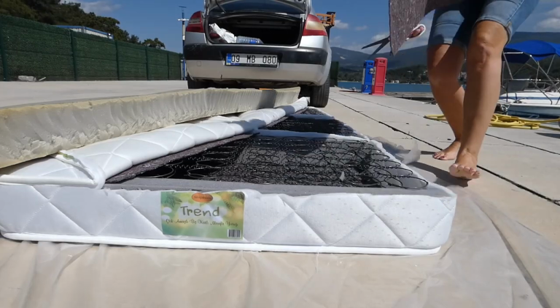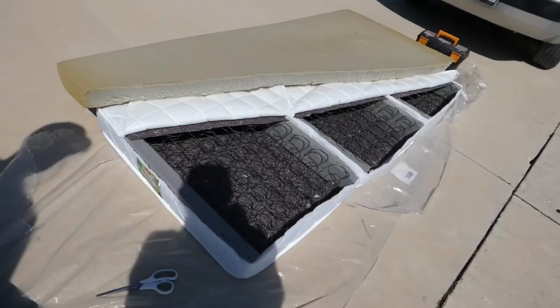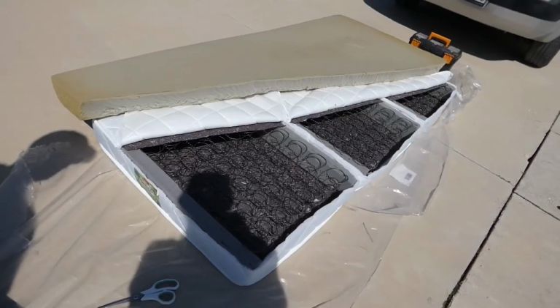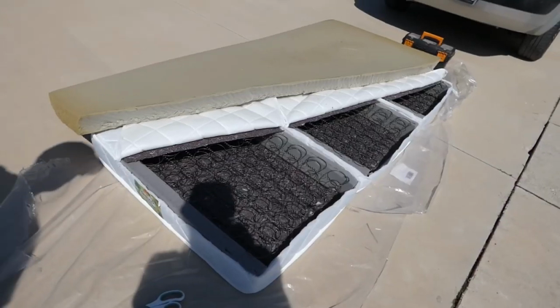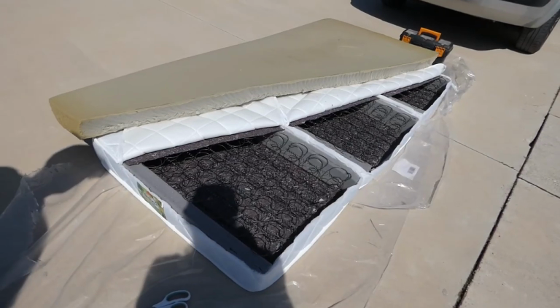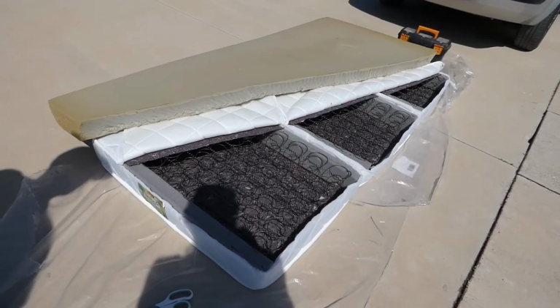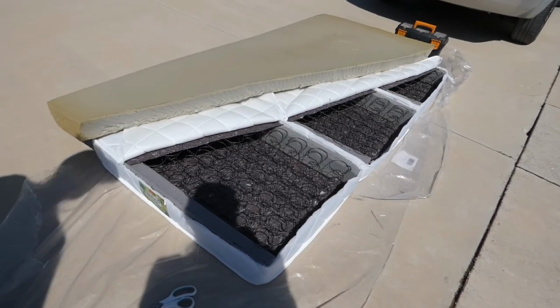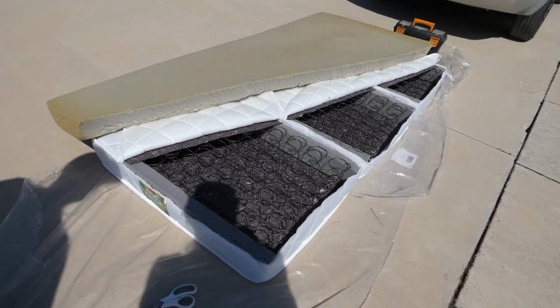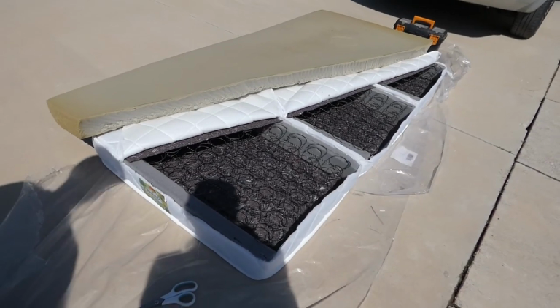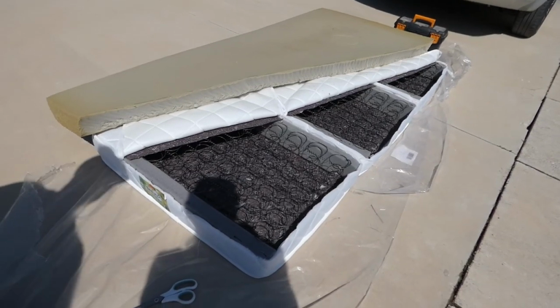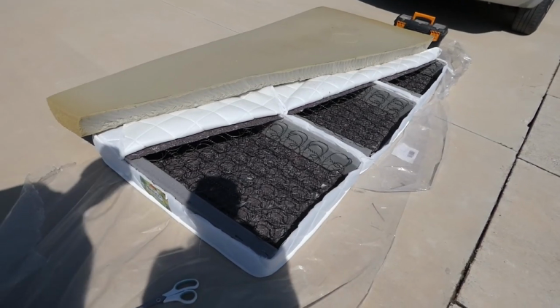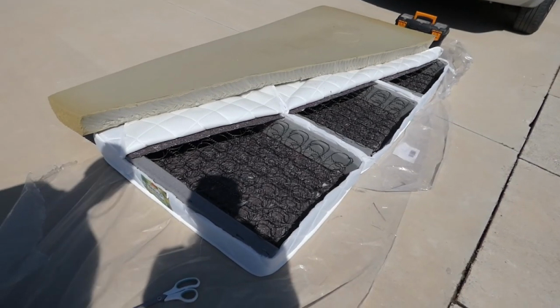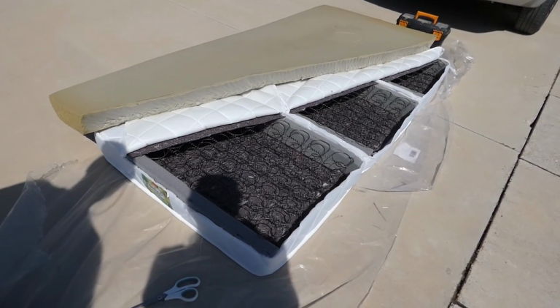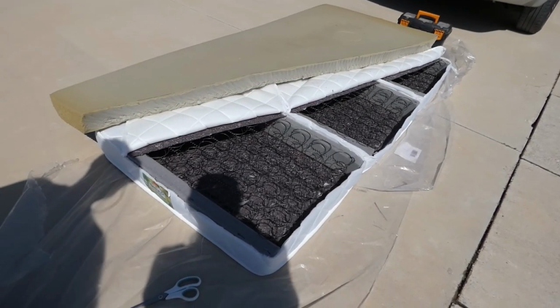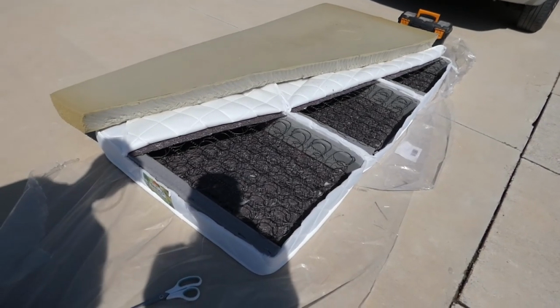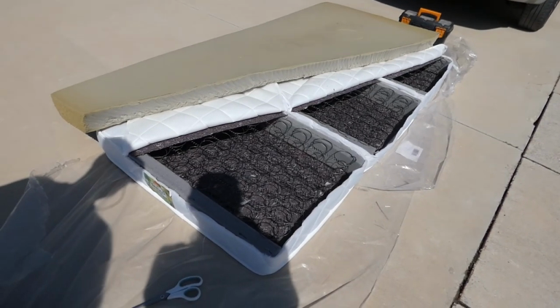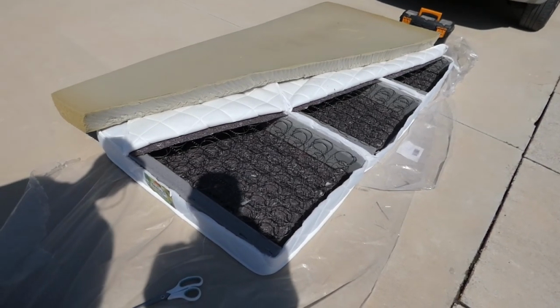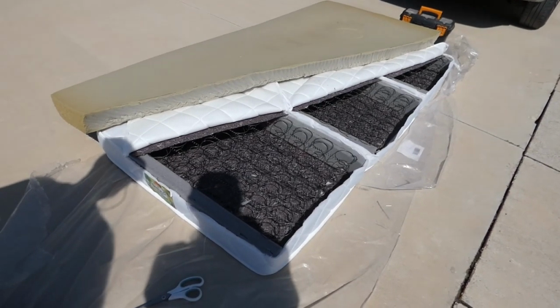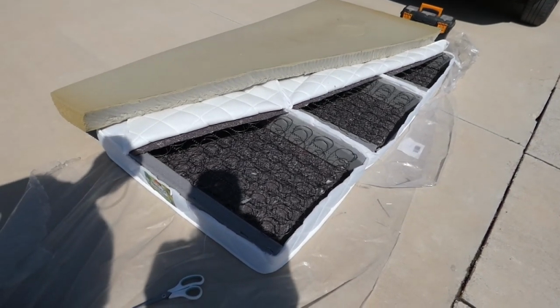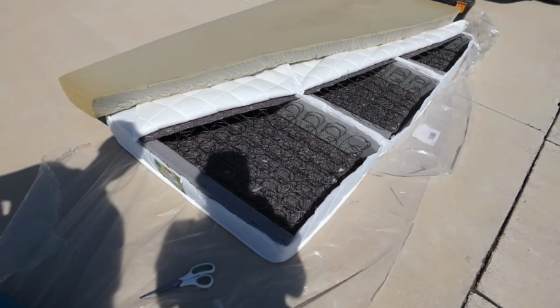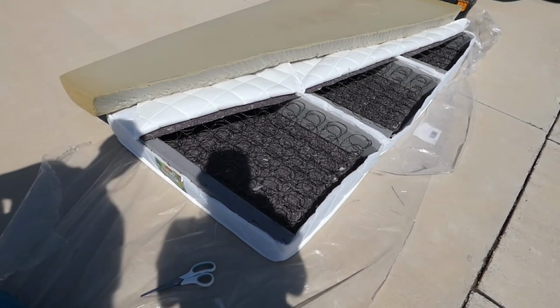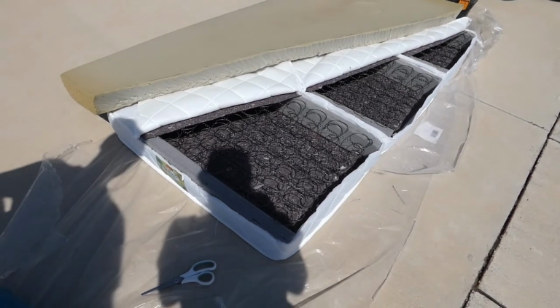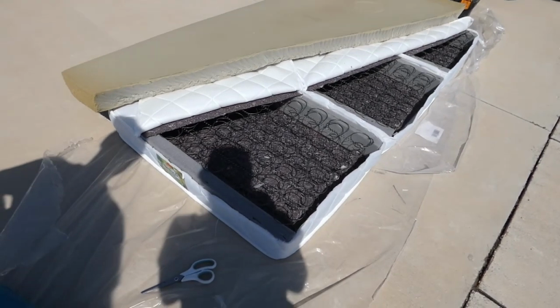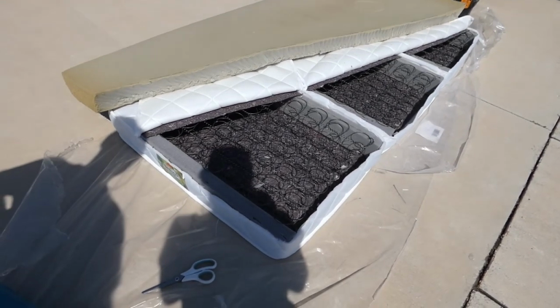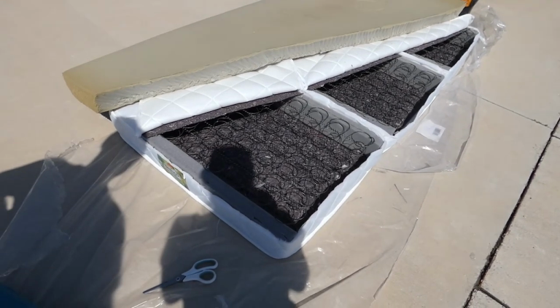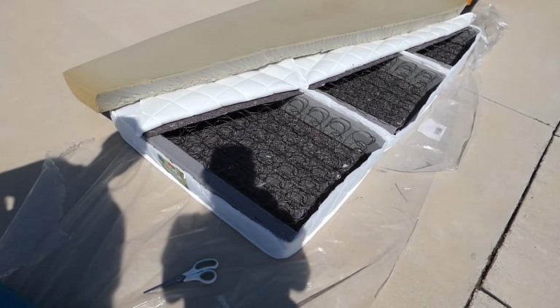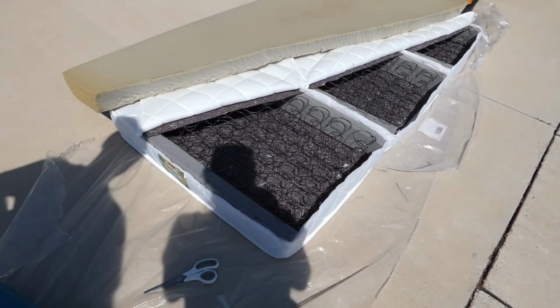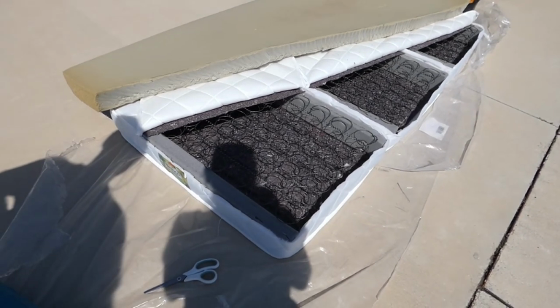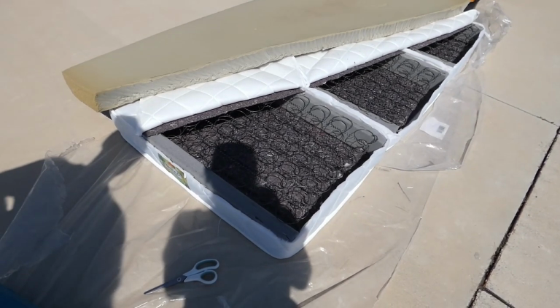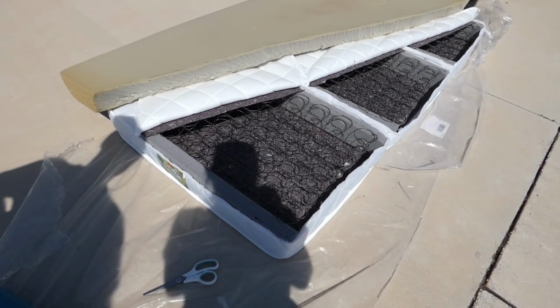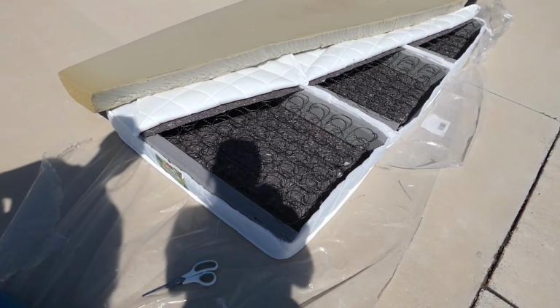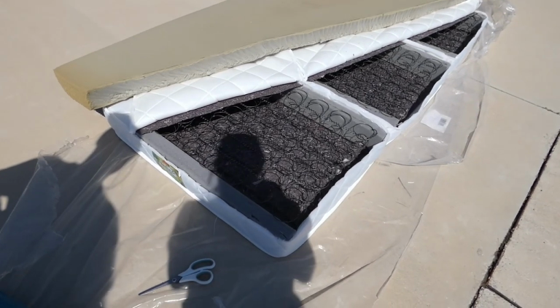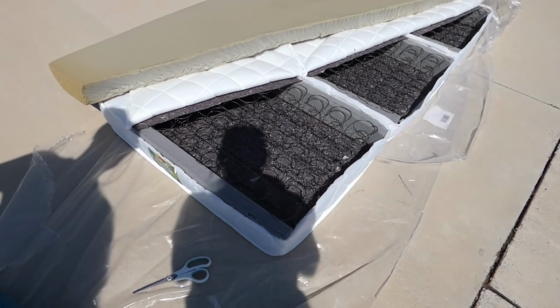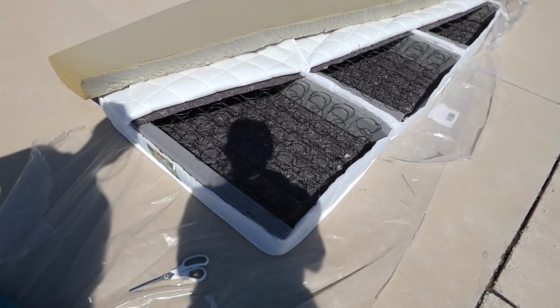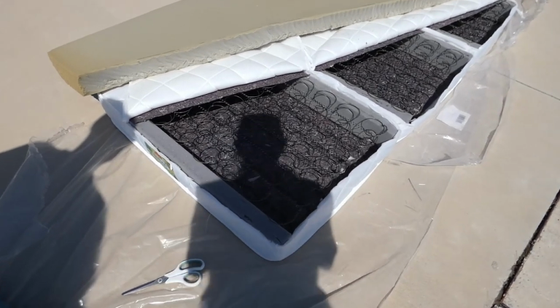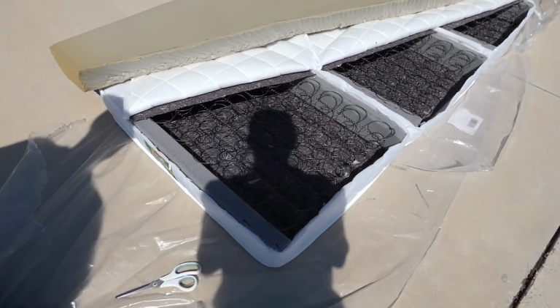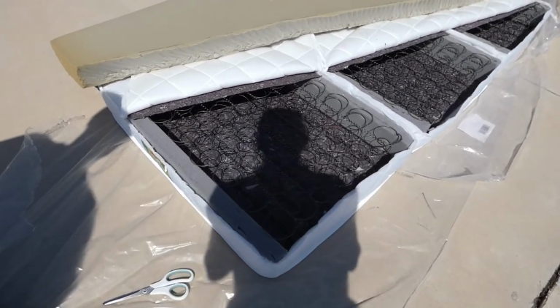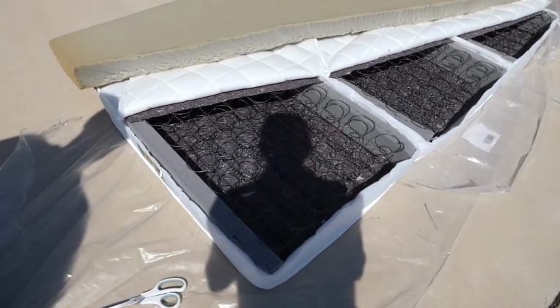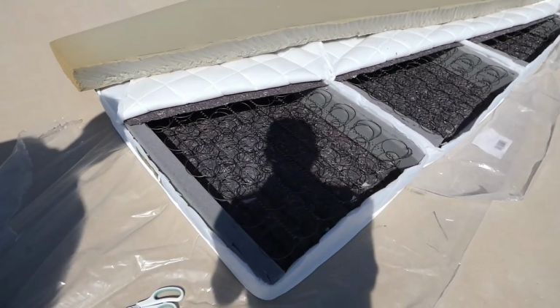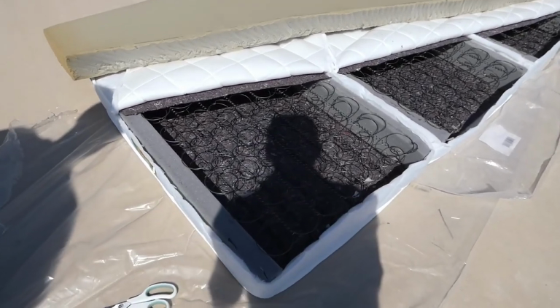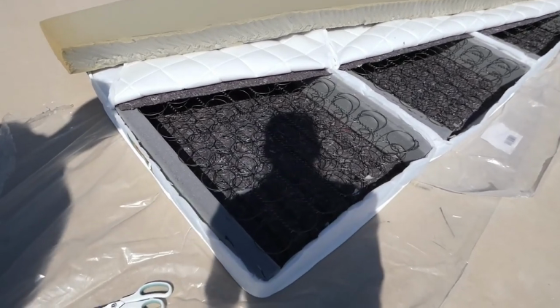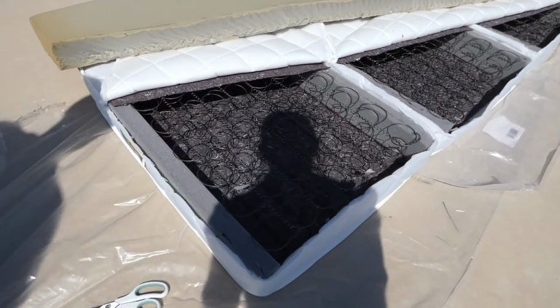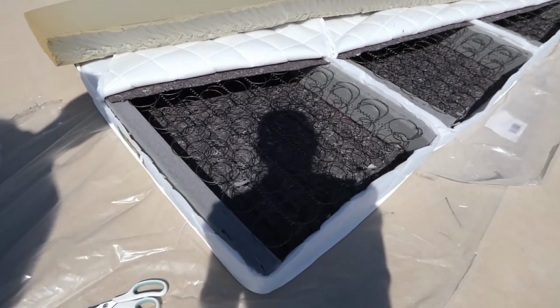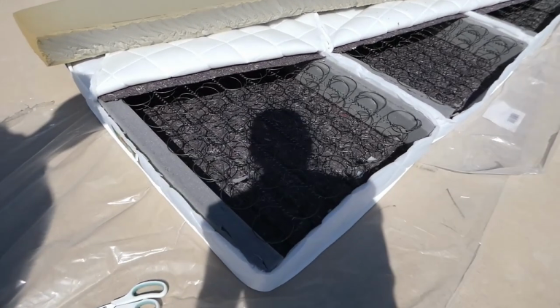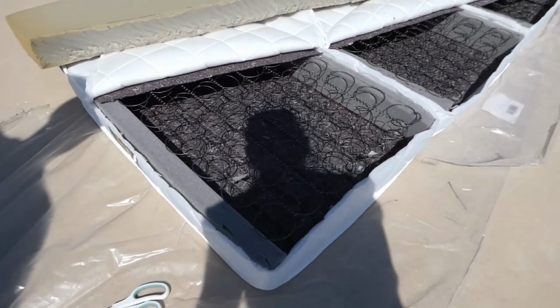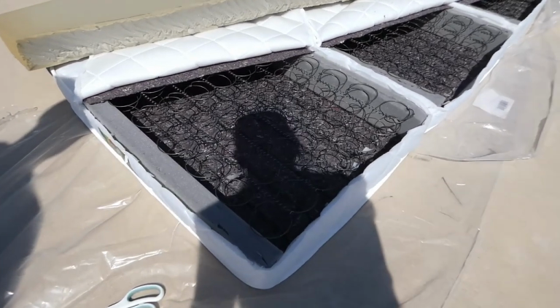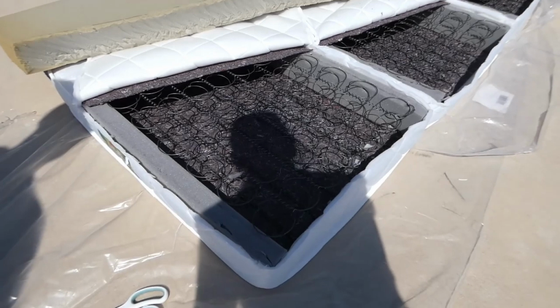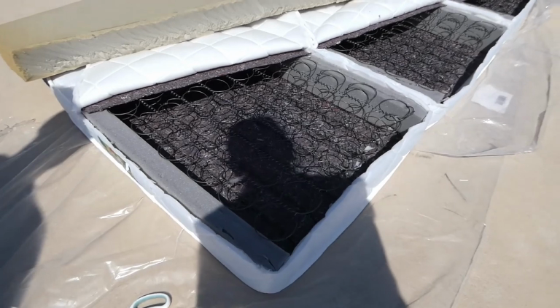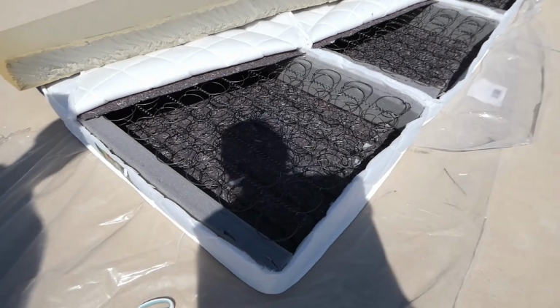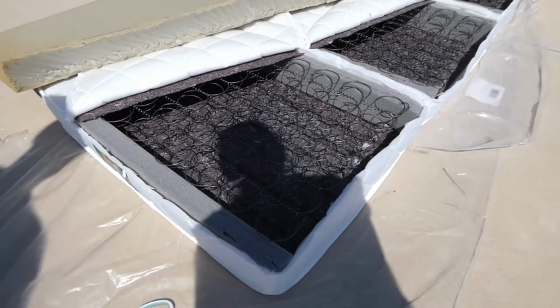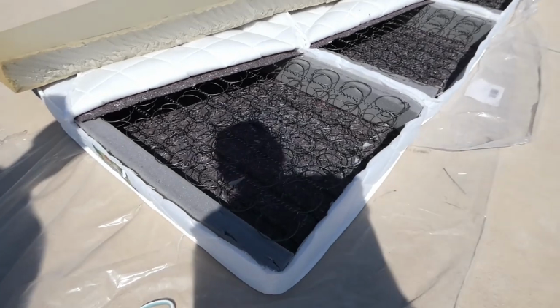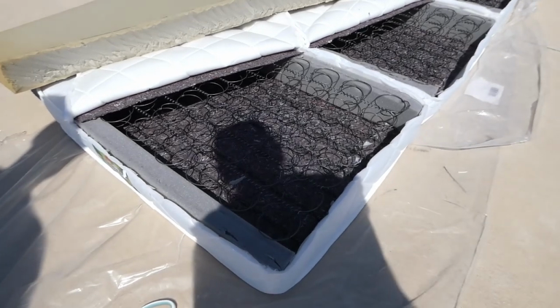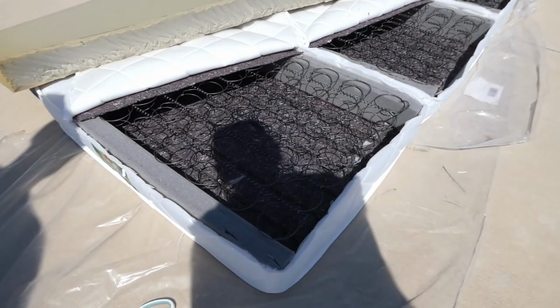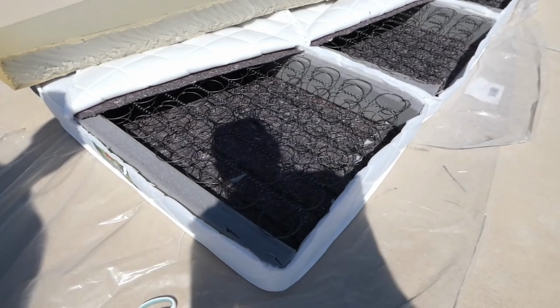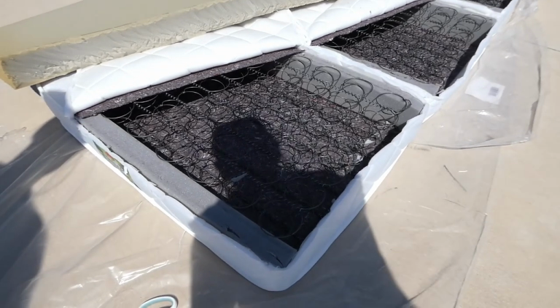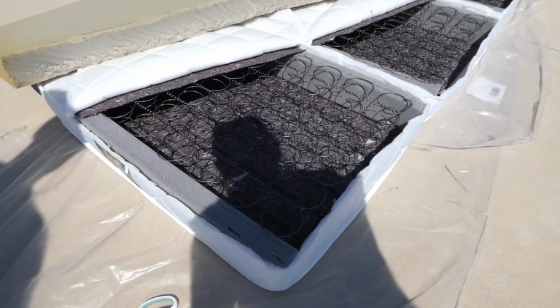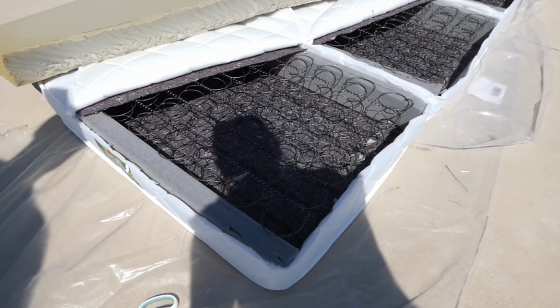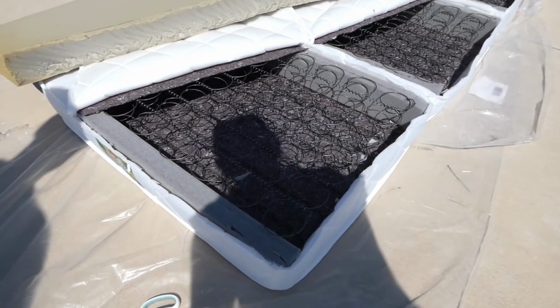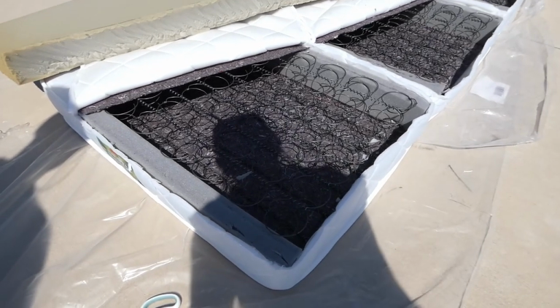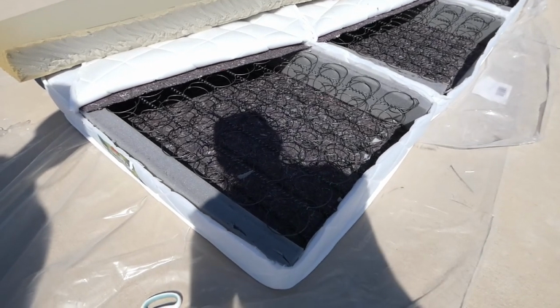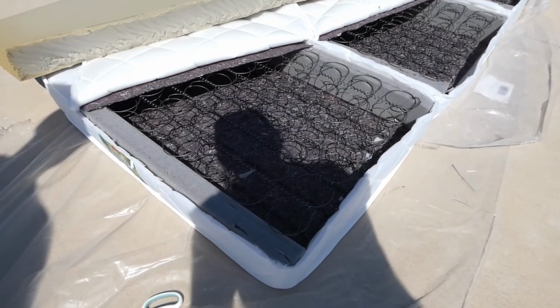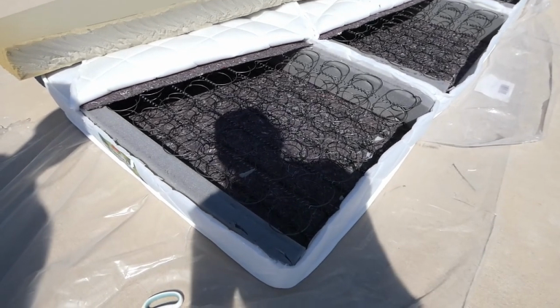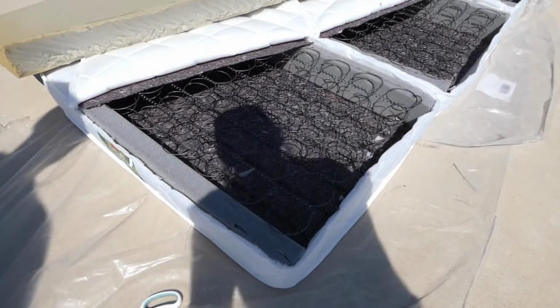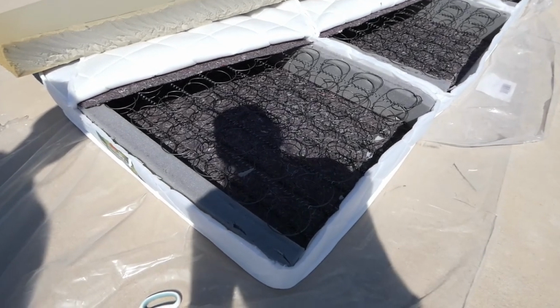So as you can see, I've taken off the outer covering for the mattress and then I've taken off these sort of hard foamy inserts, and now it's just the springs.